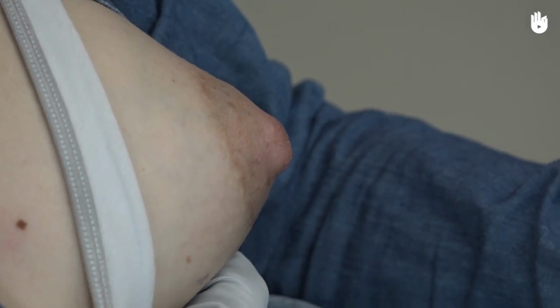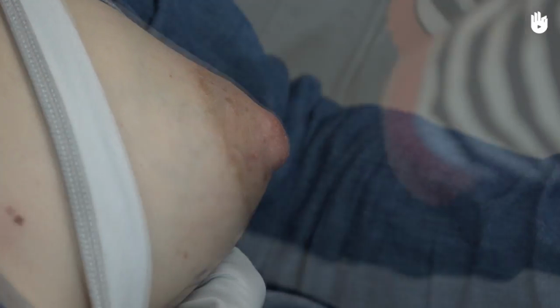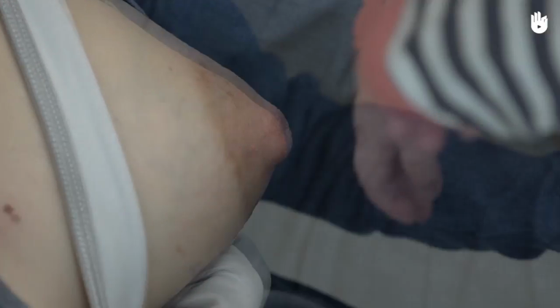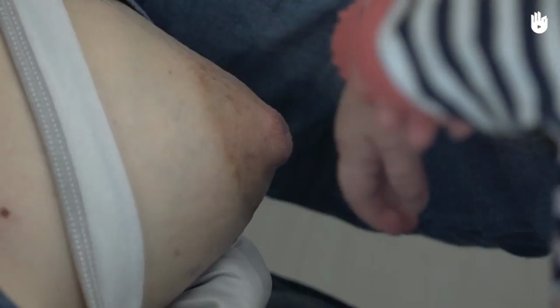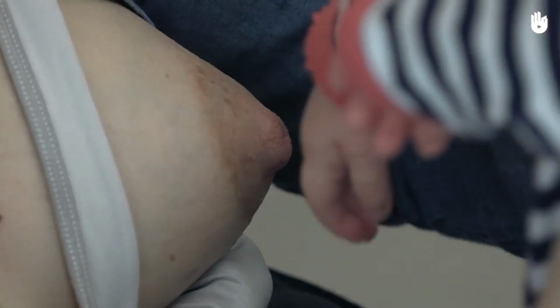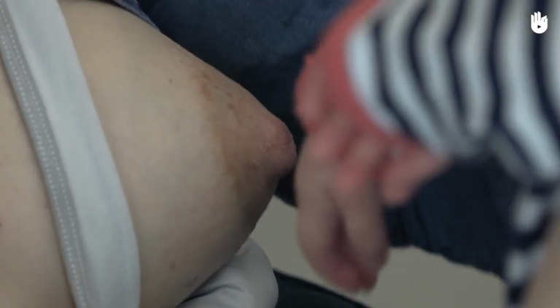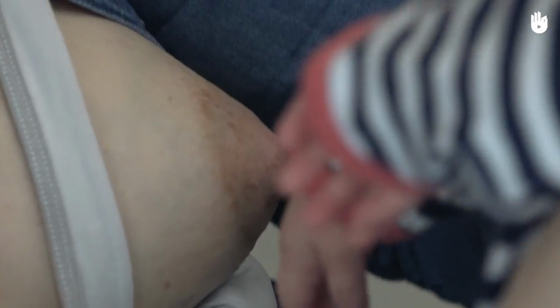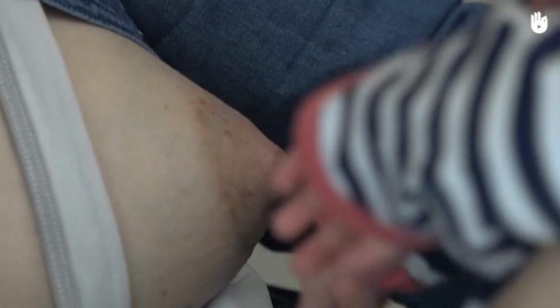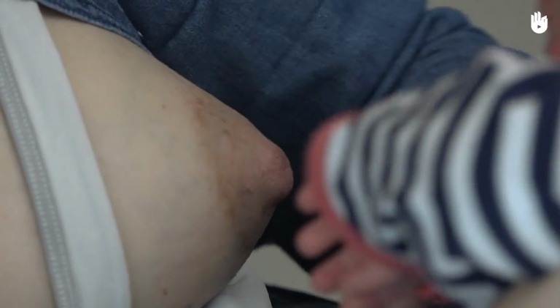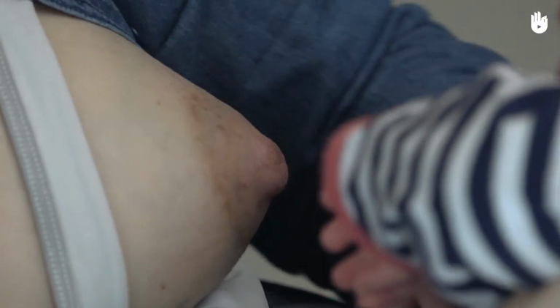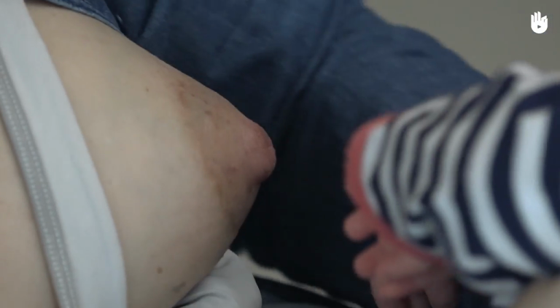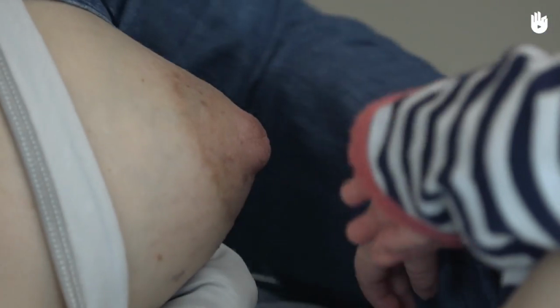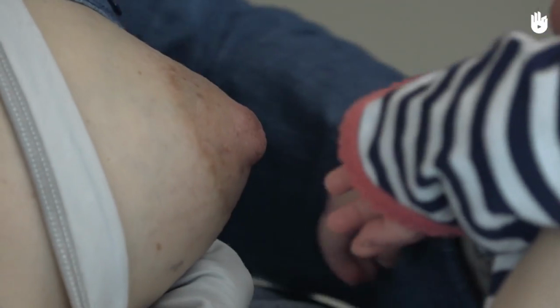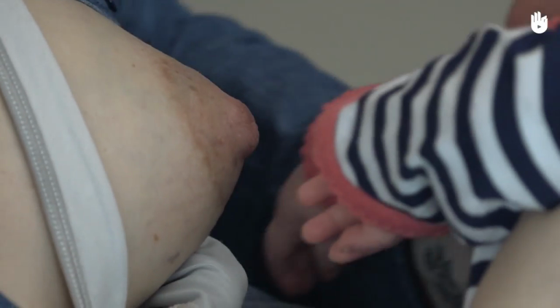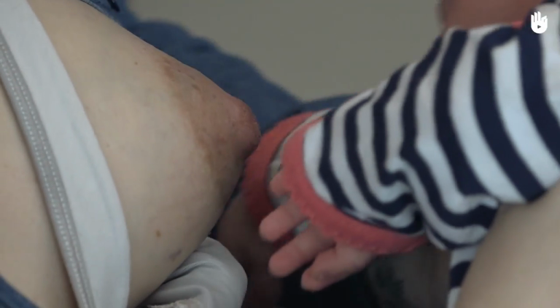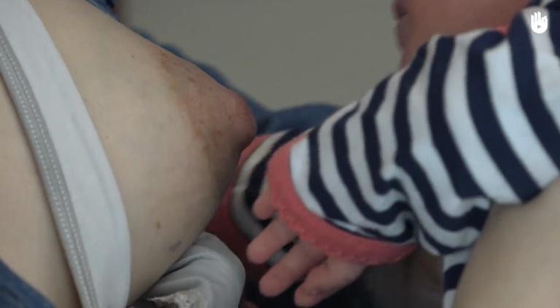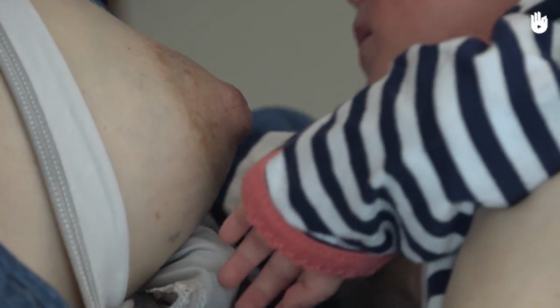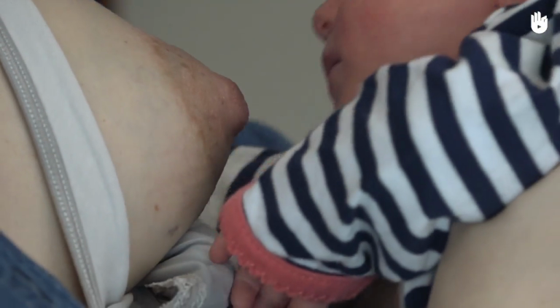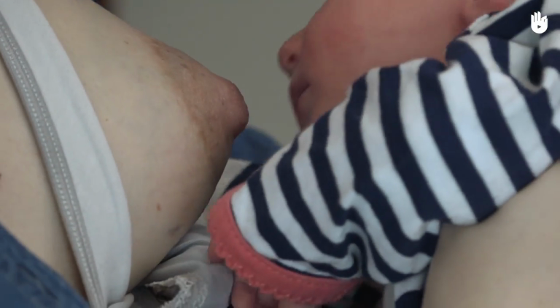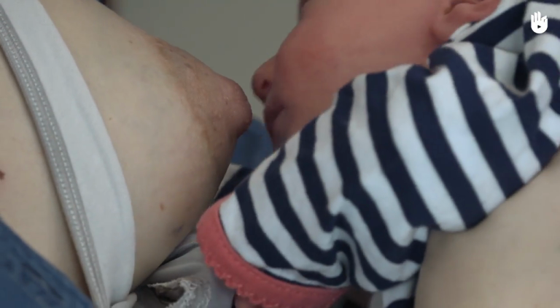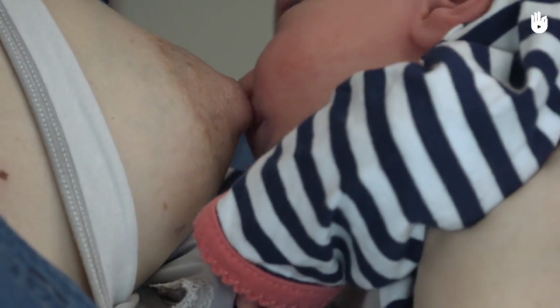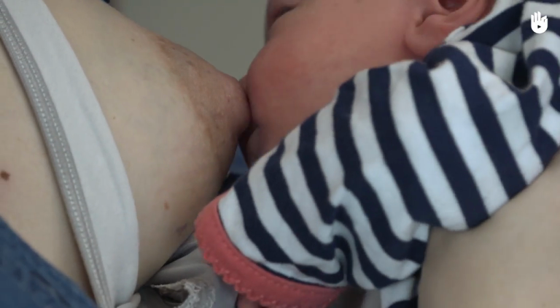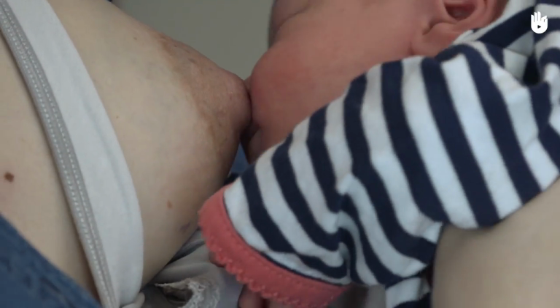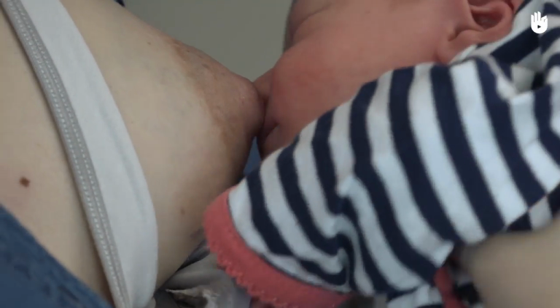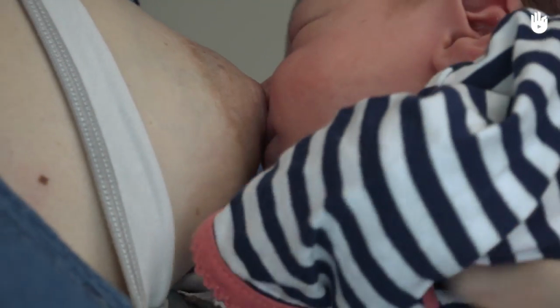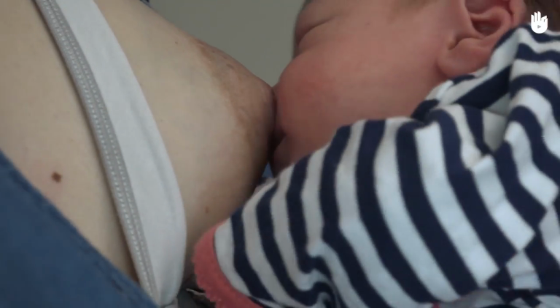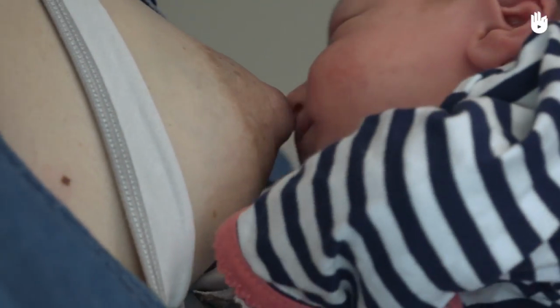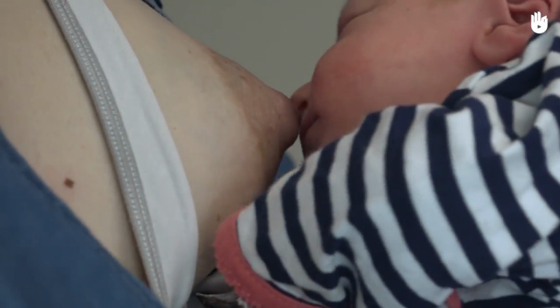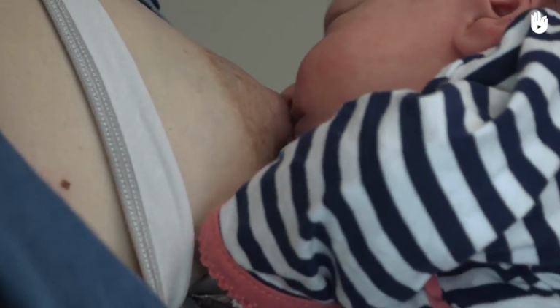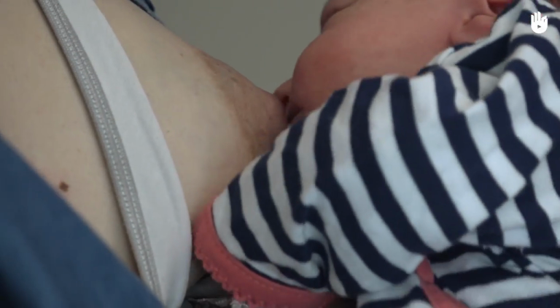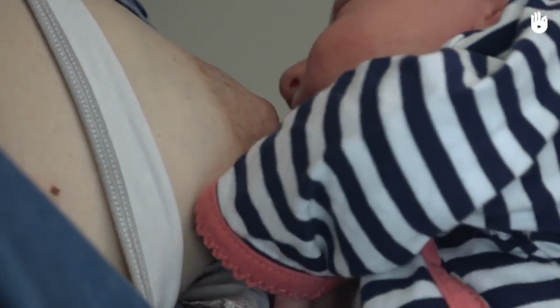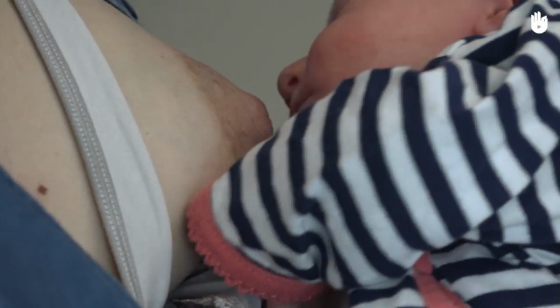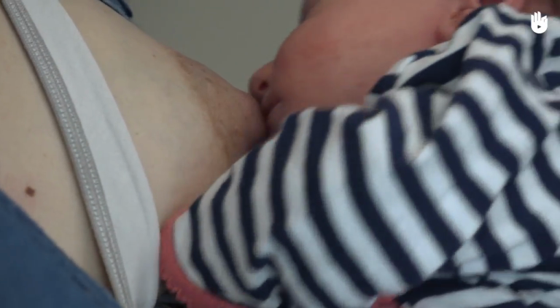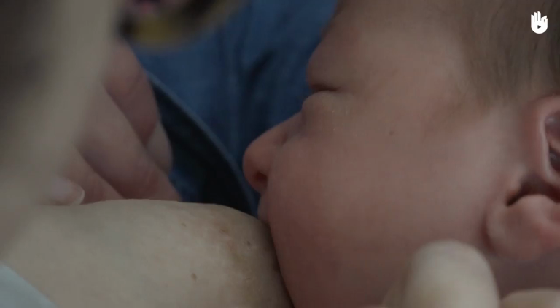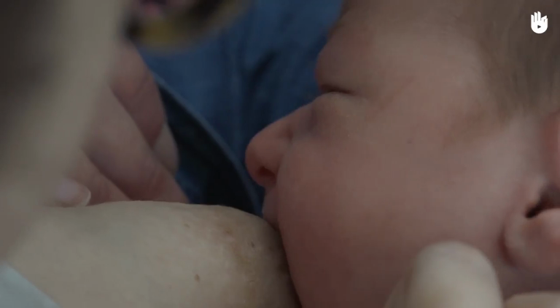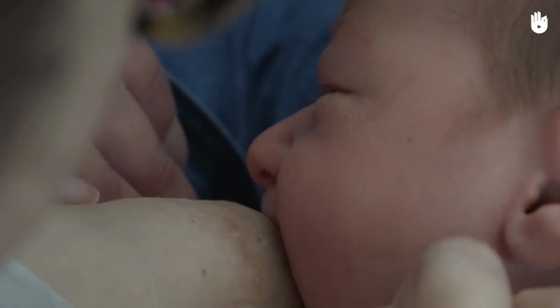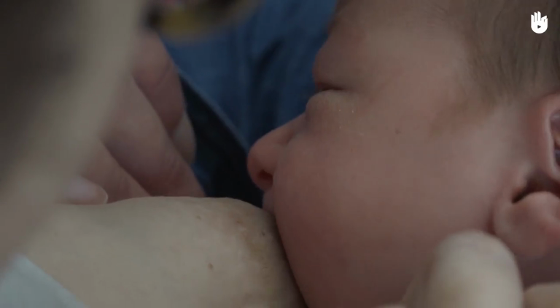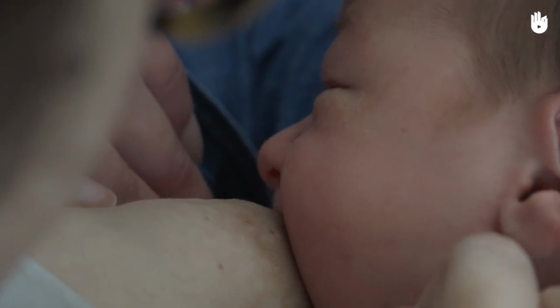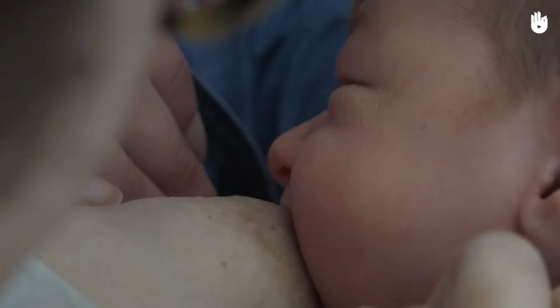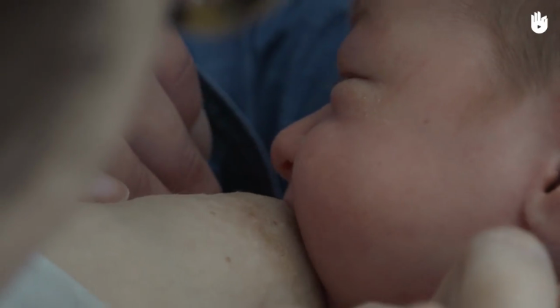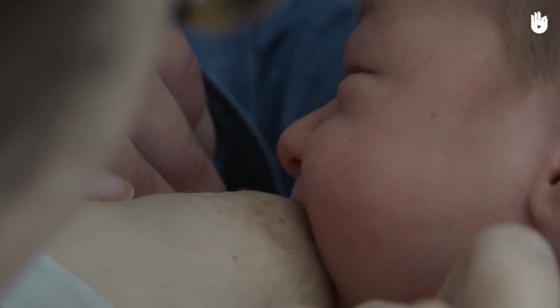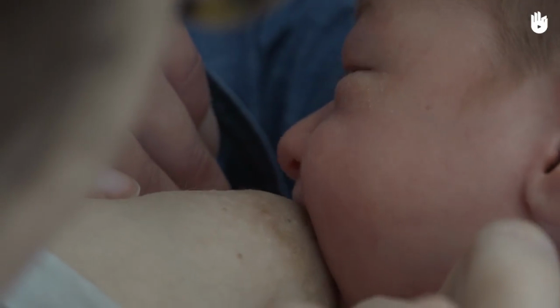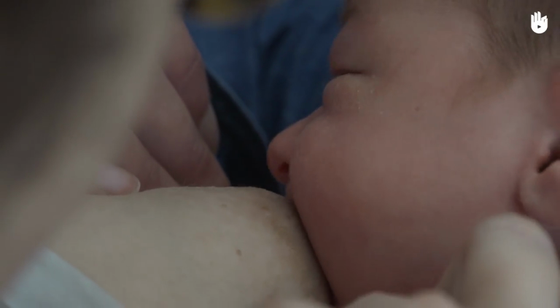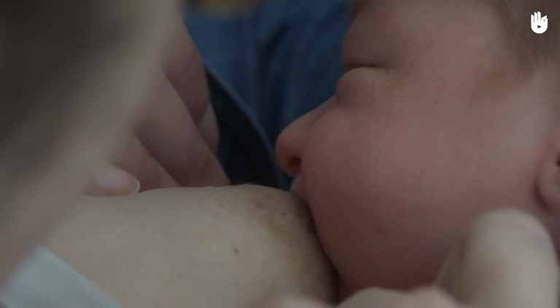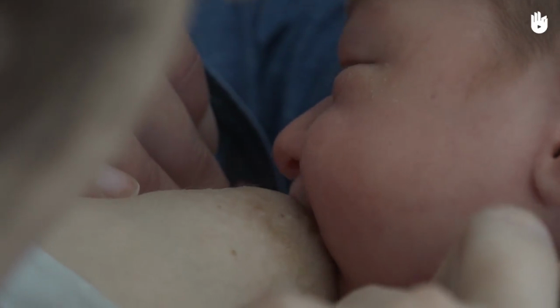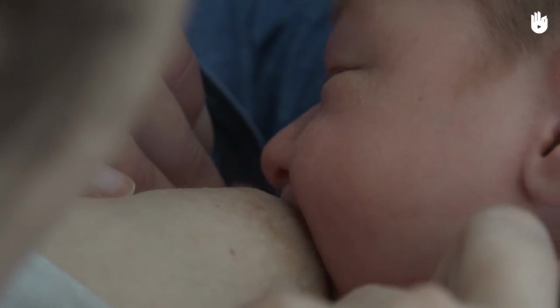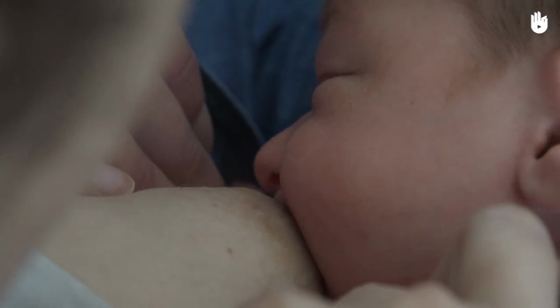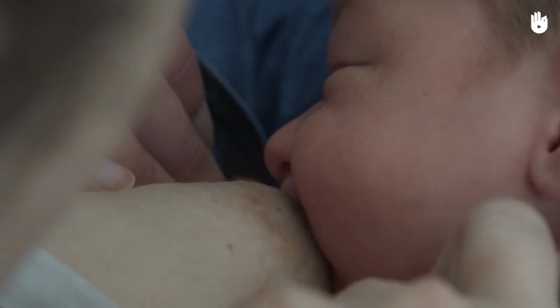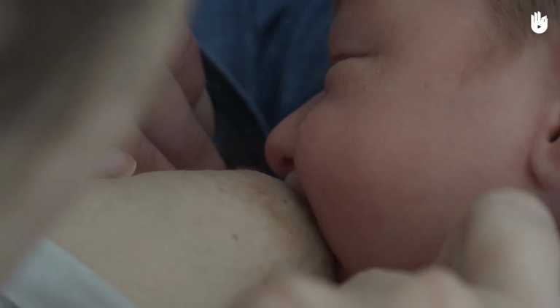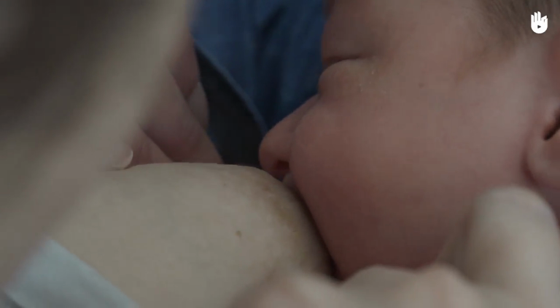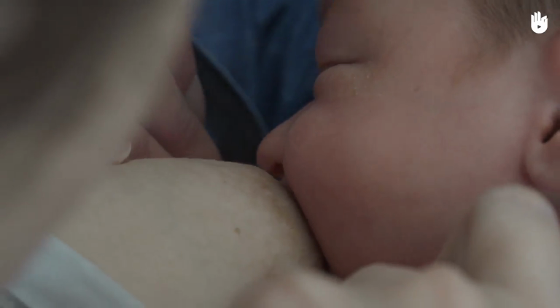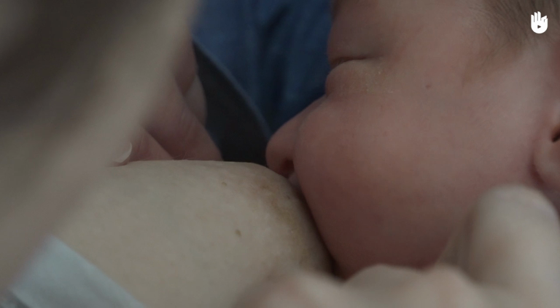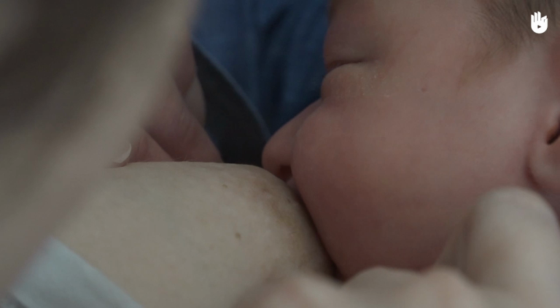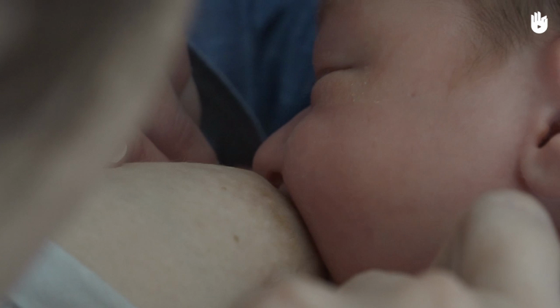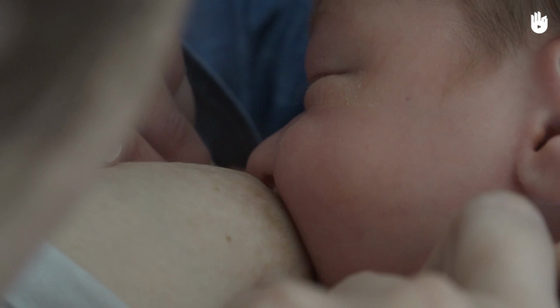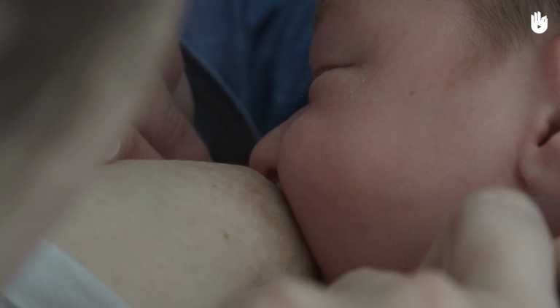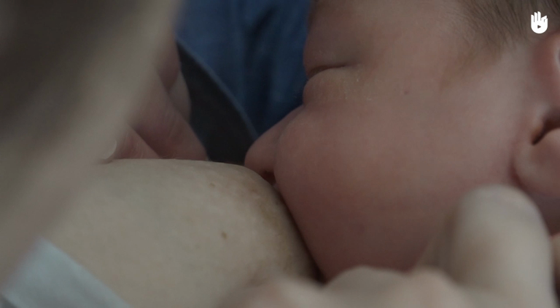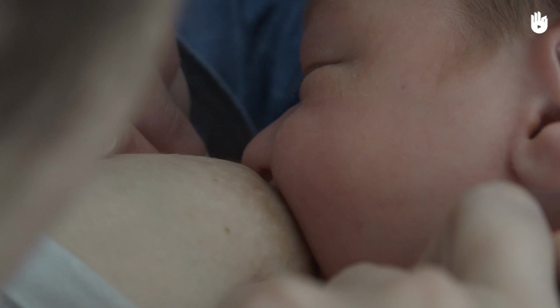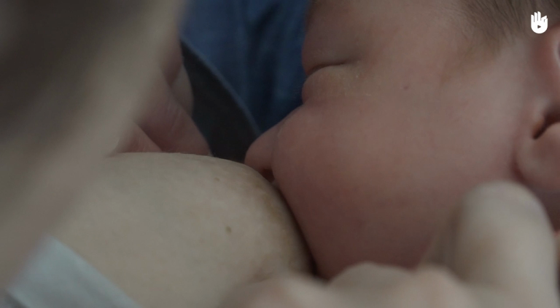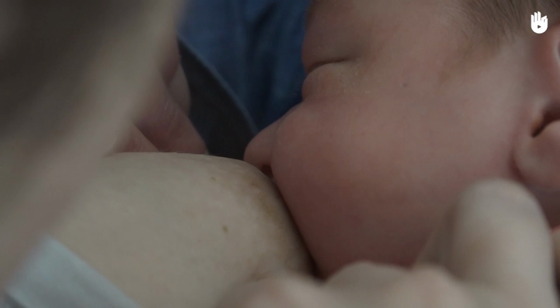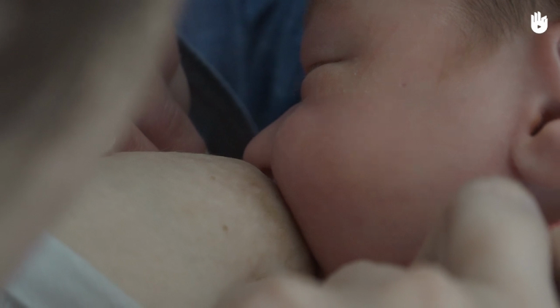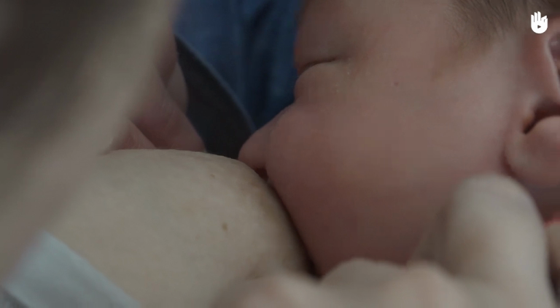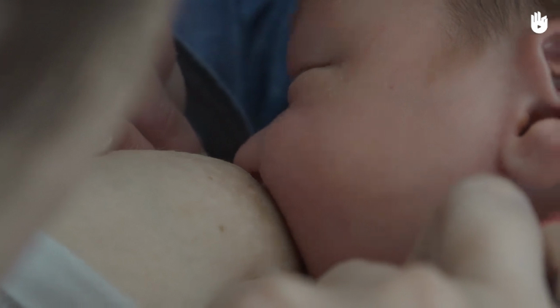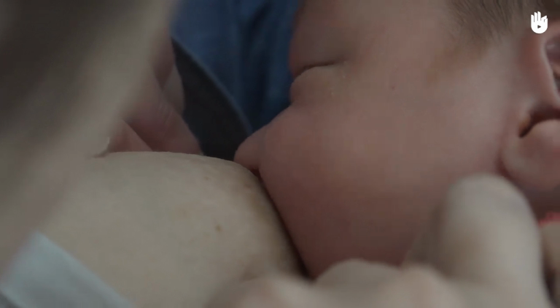You can, for instance, use the nipple shield once every two nursing sessions, or use it on only one breast at each session.